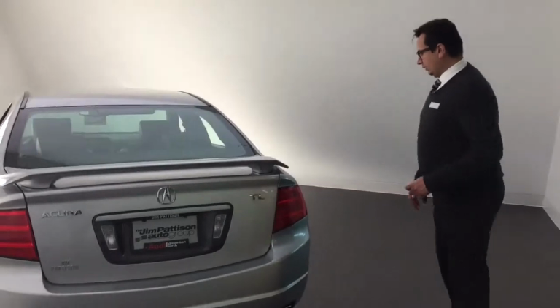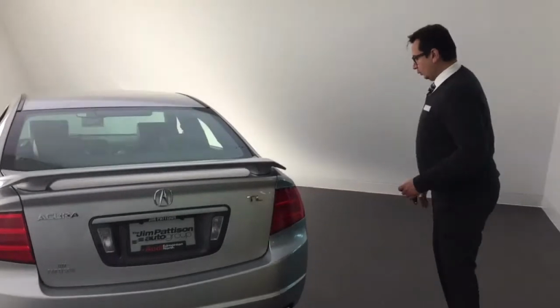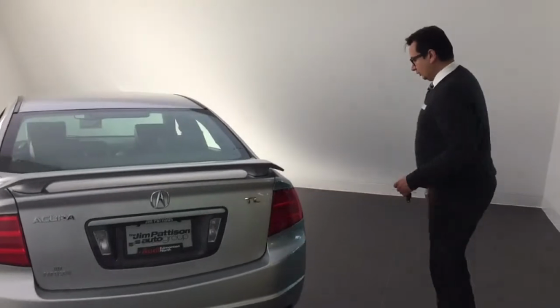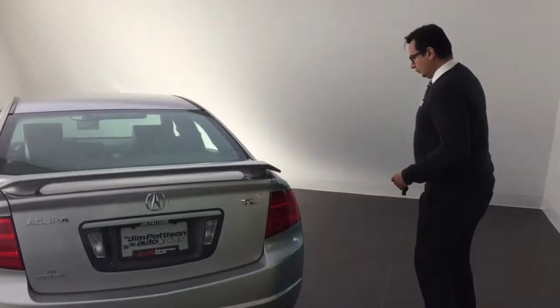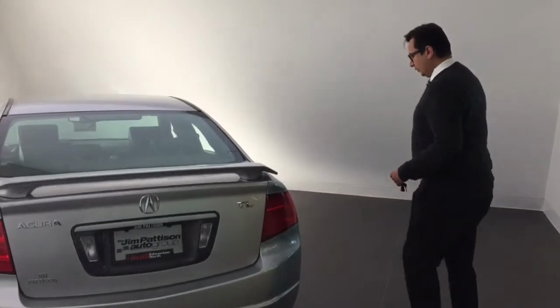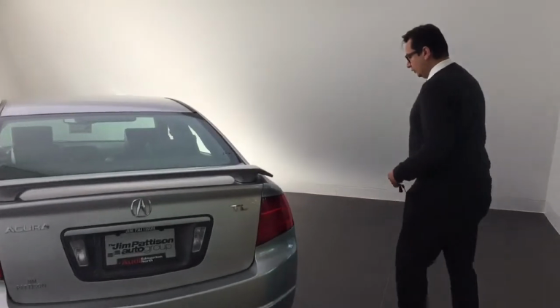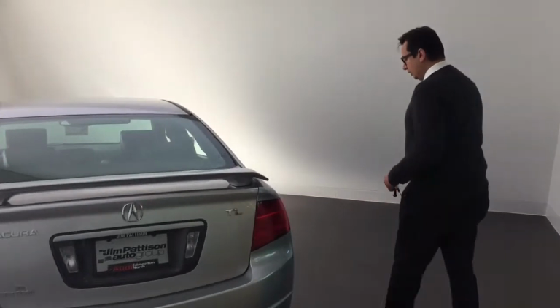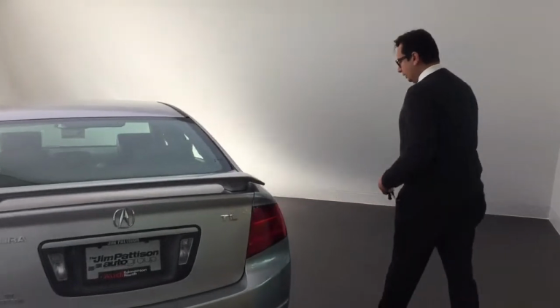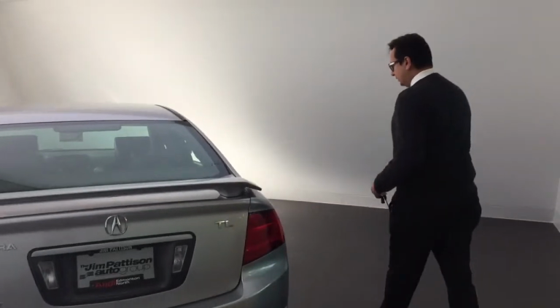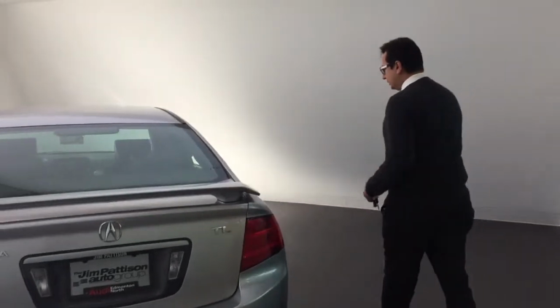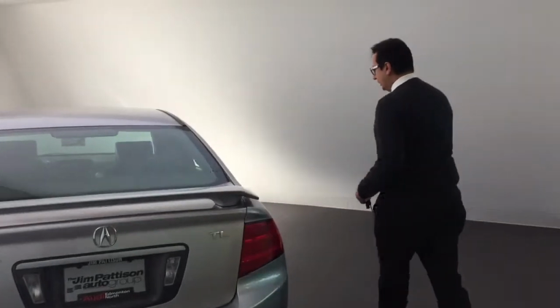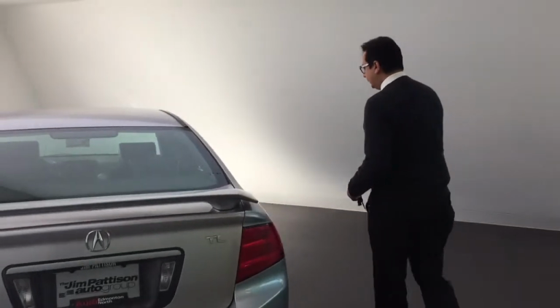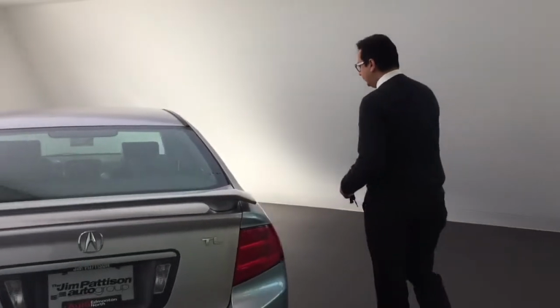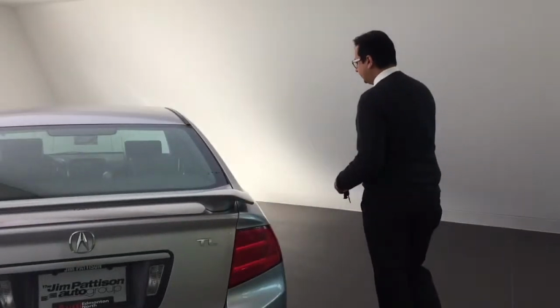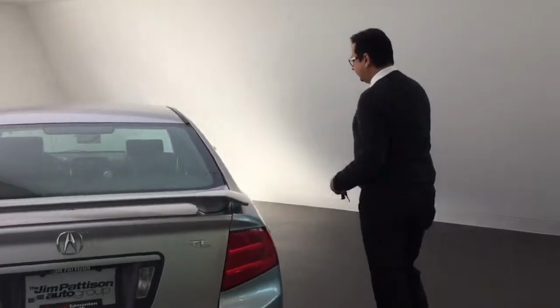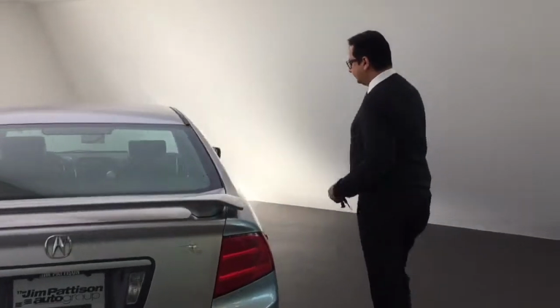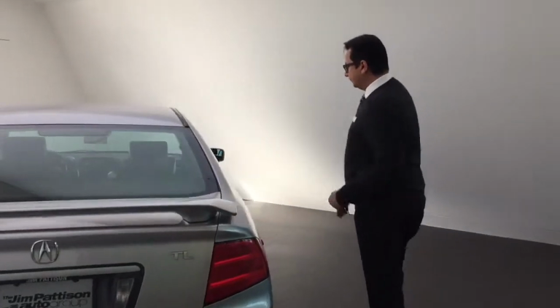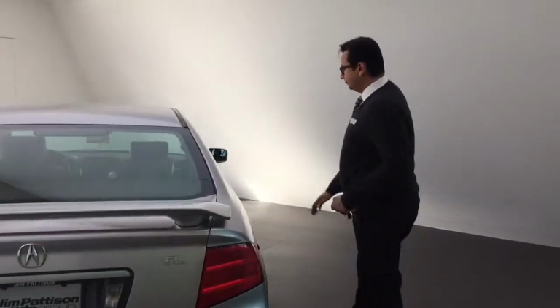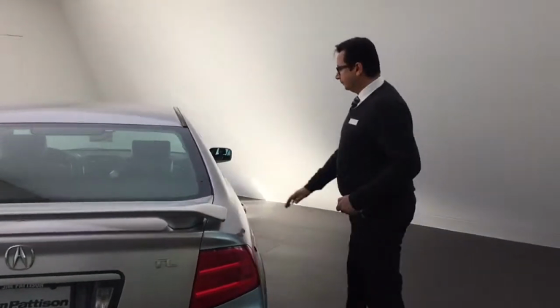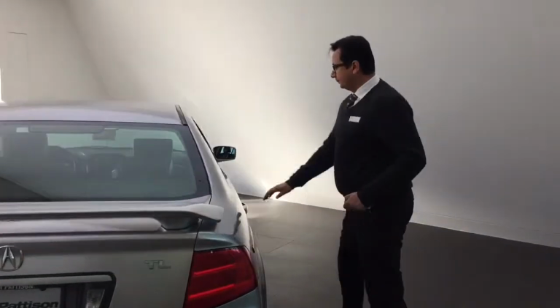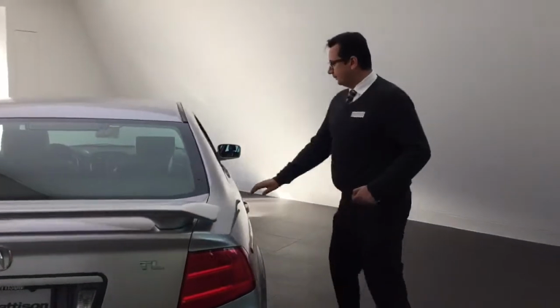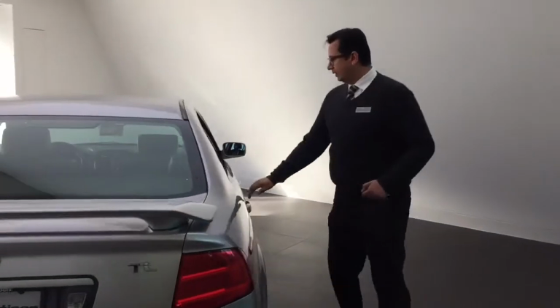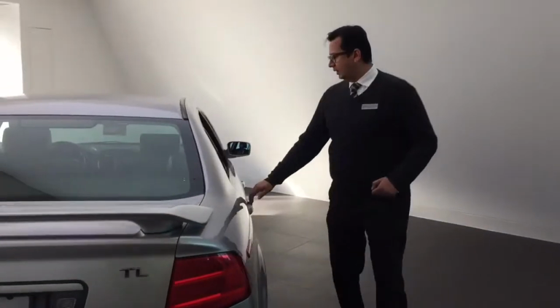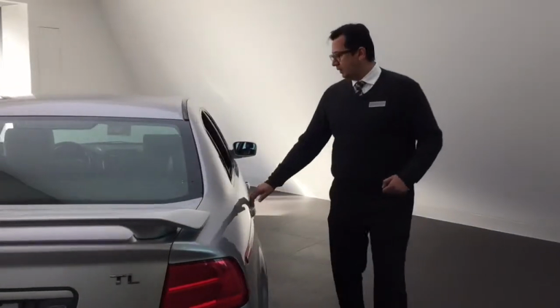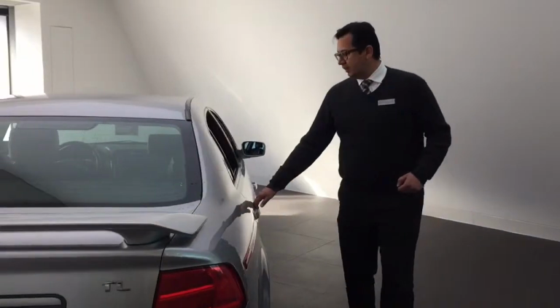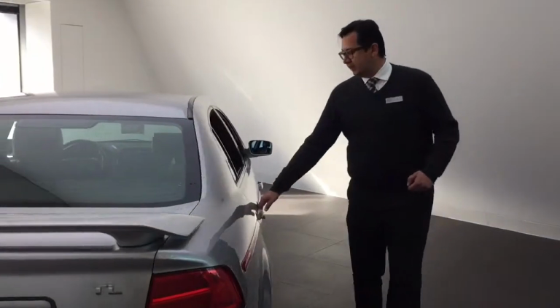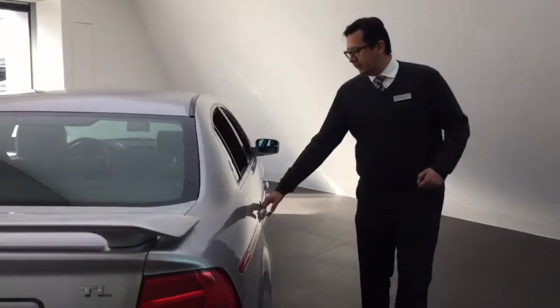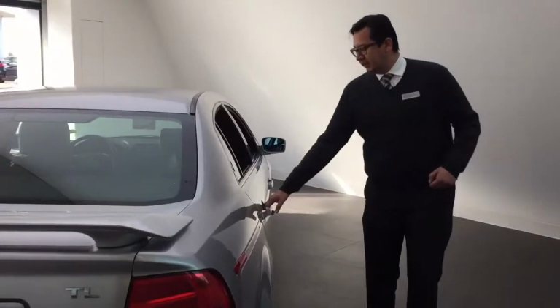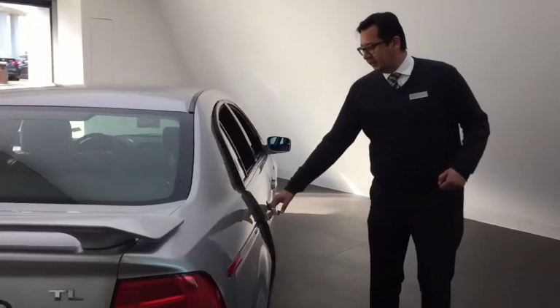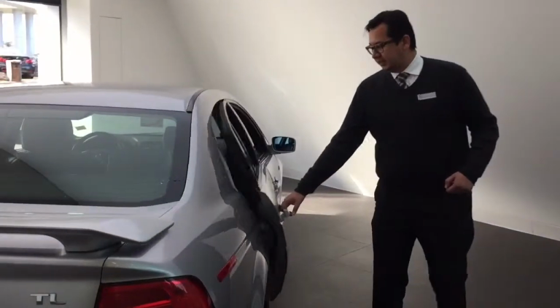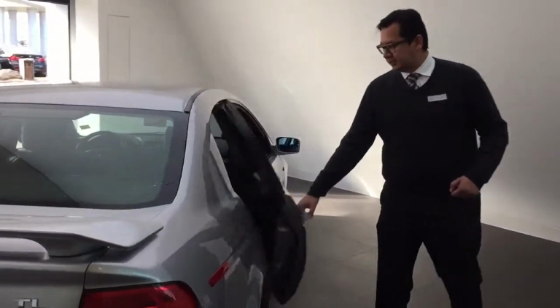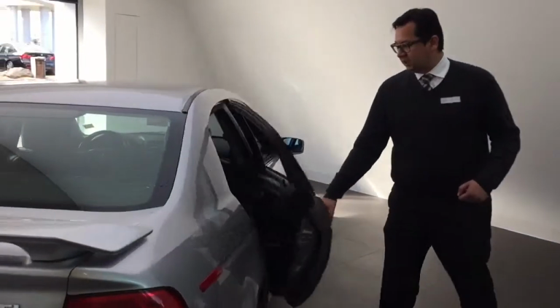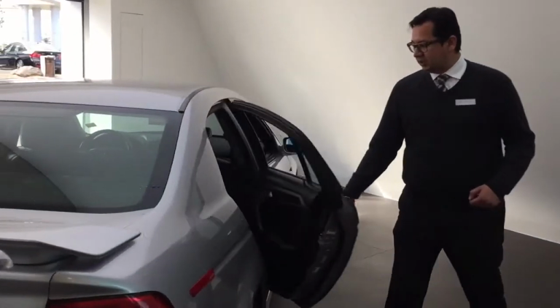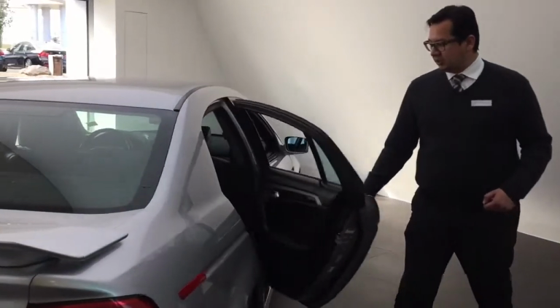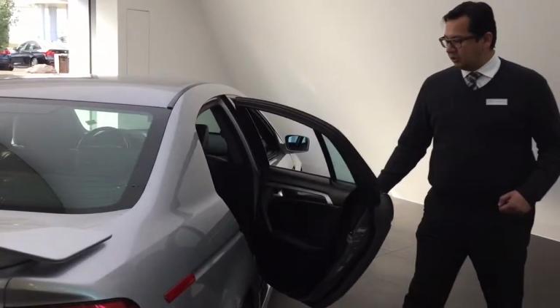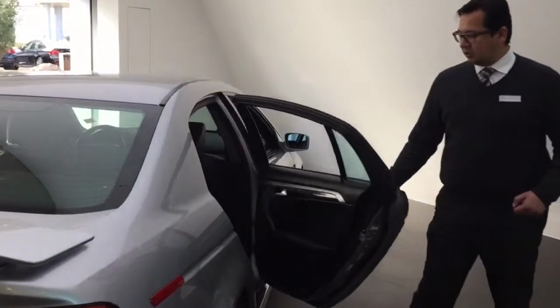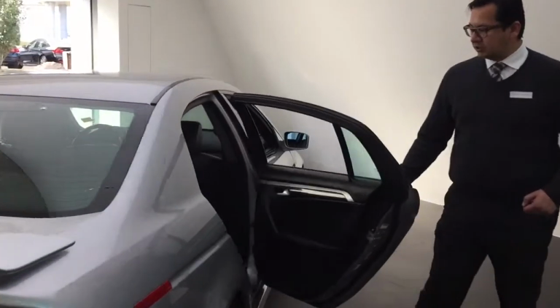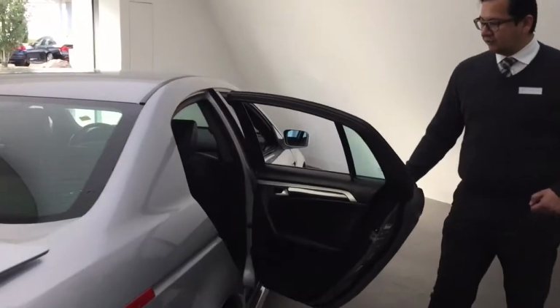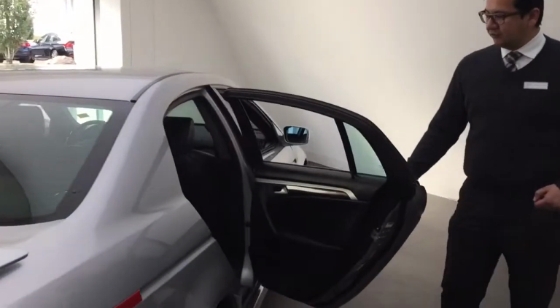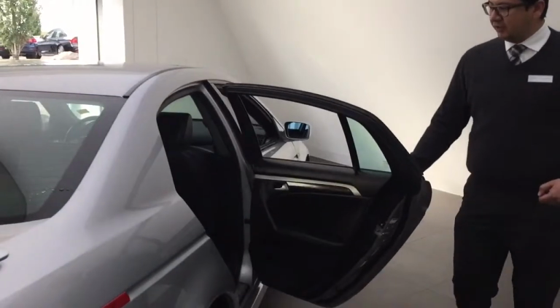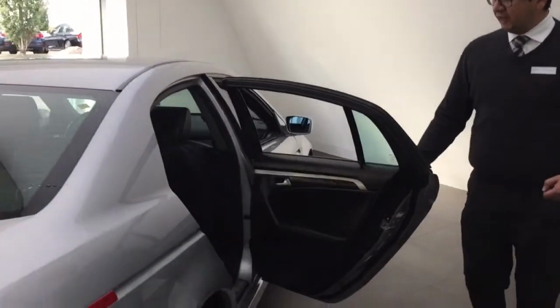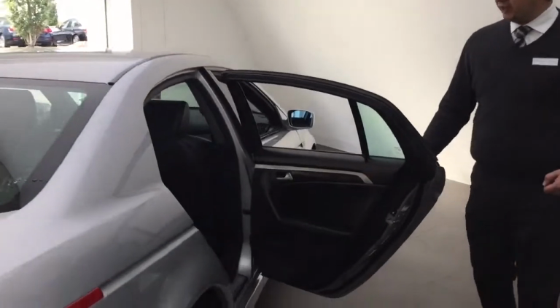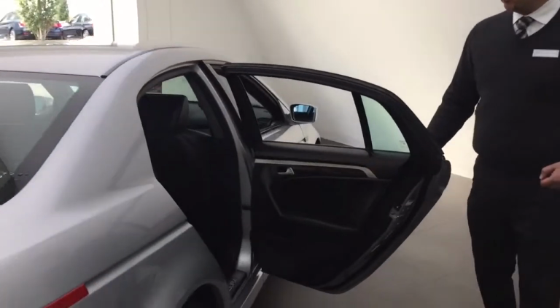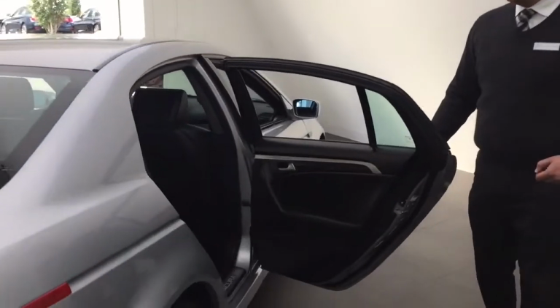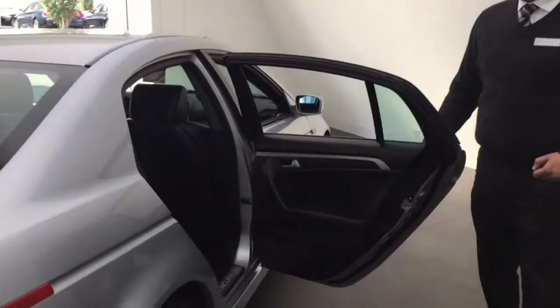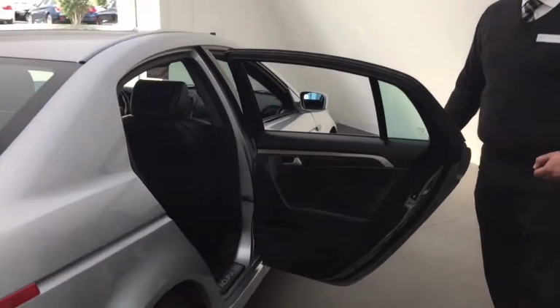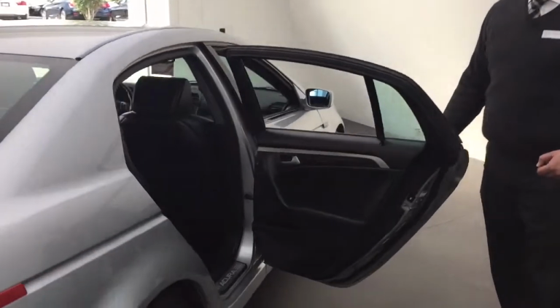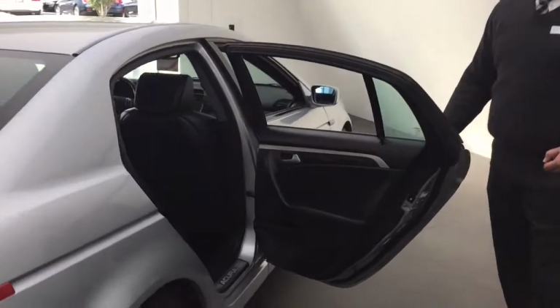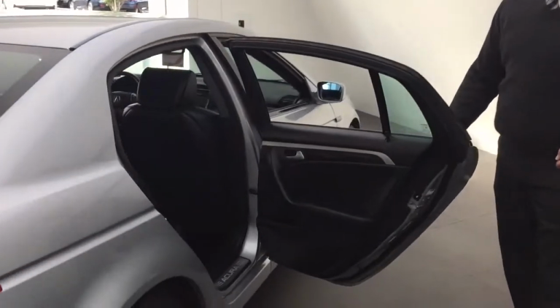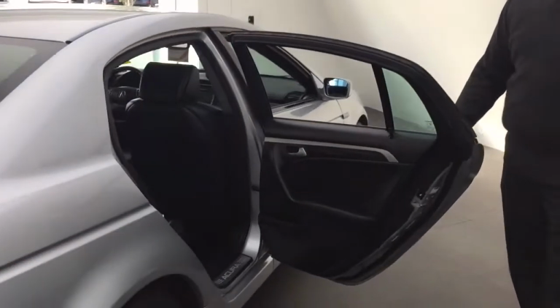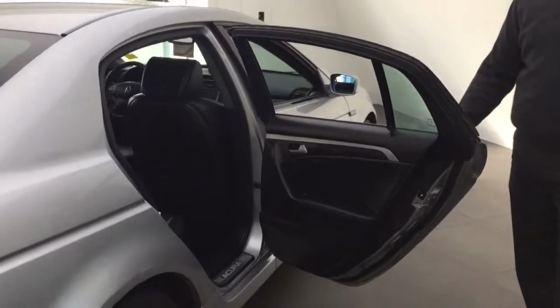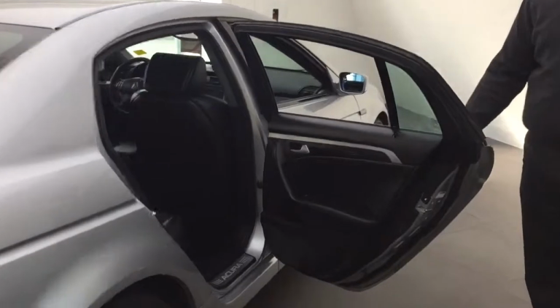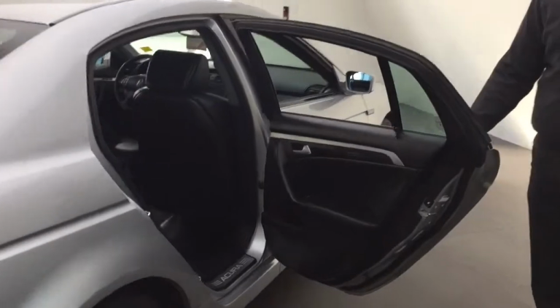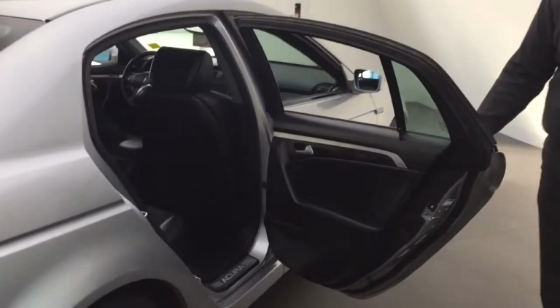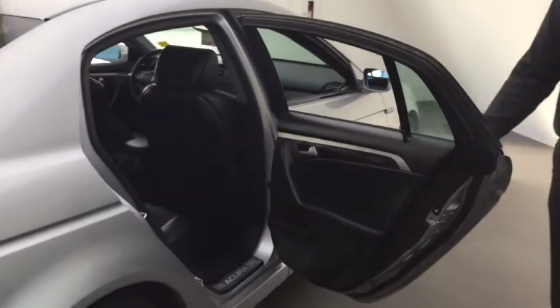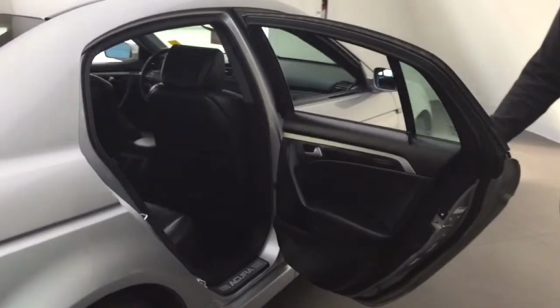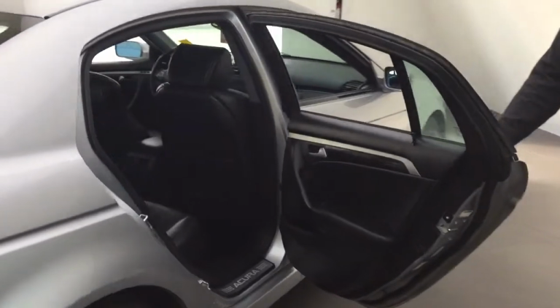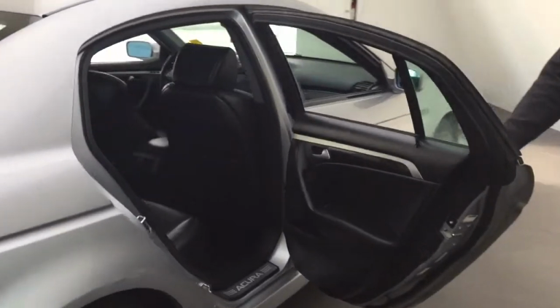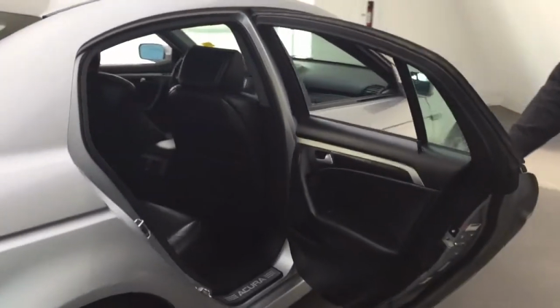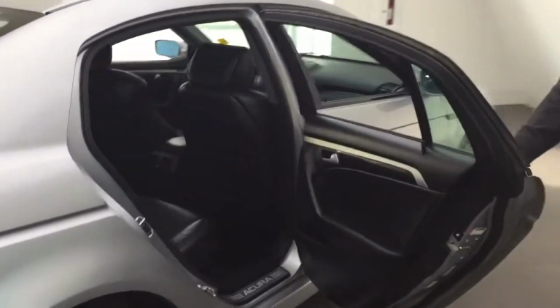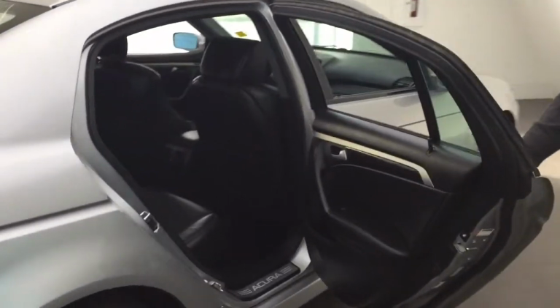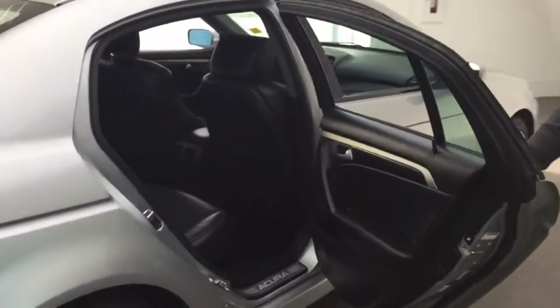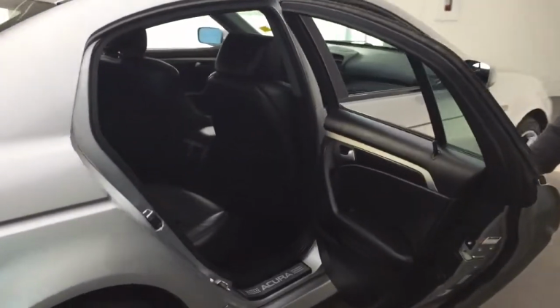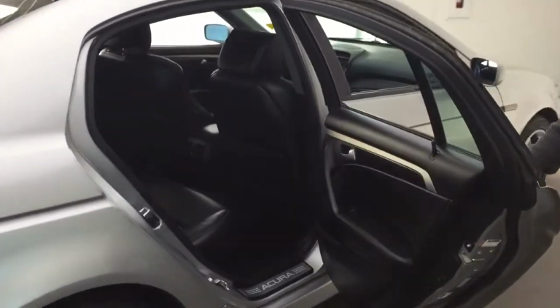Once we go on this side here, it has got lots of leg room. It sits three passengers at the back.